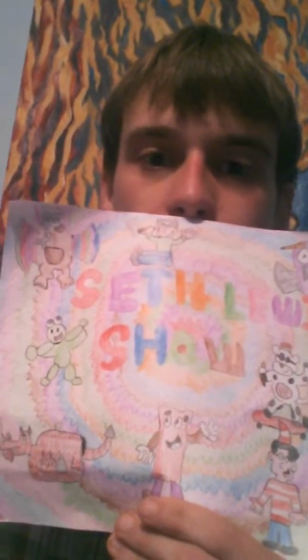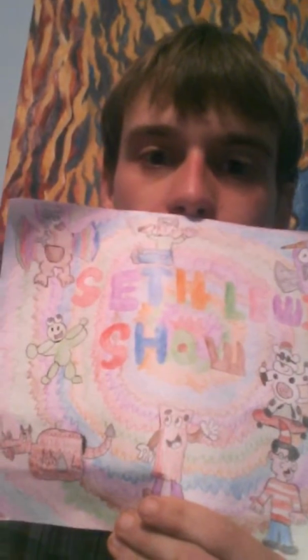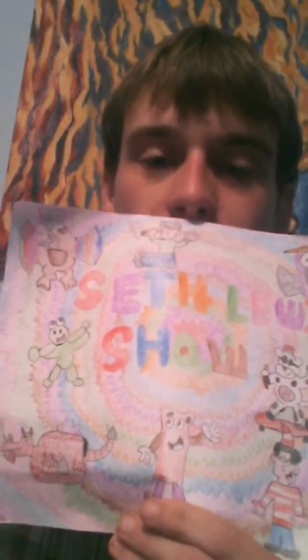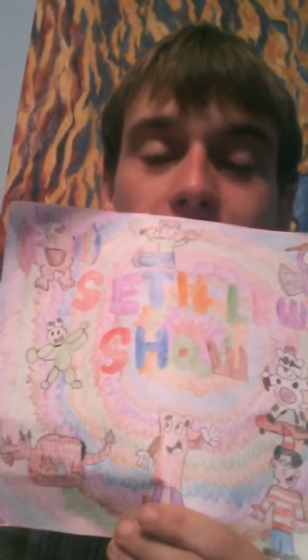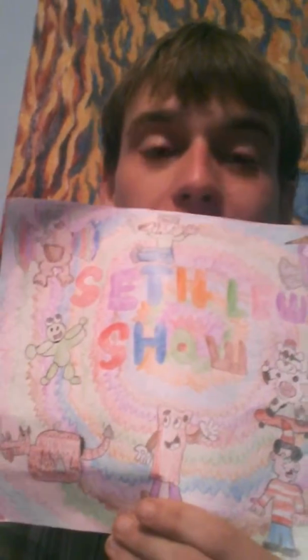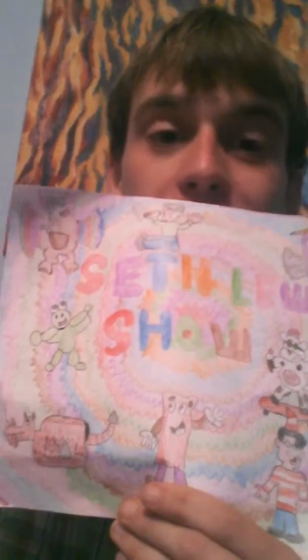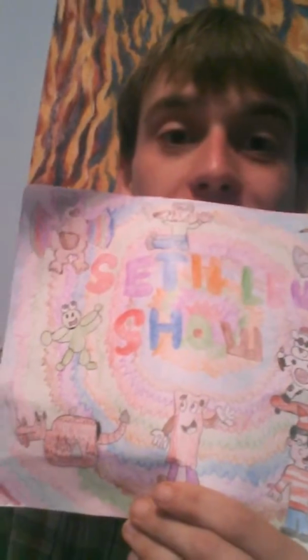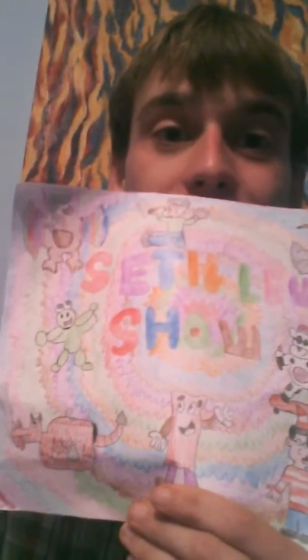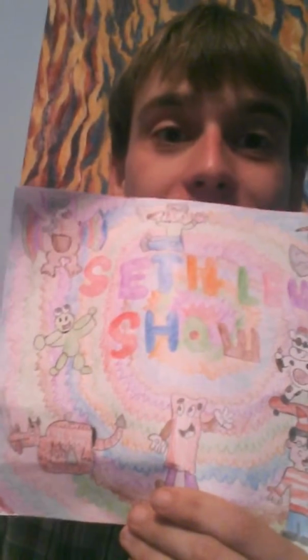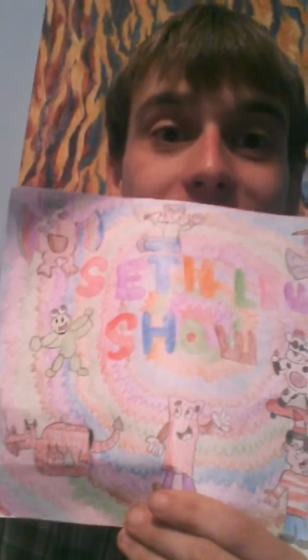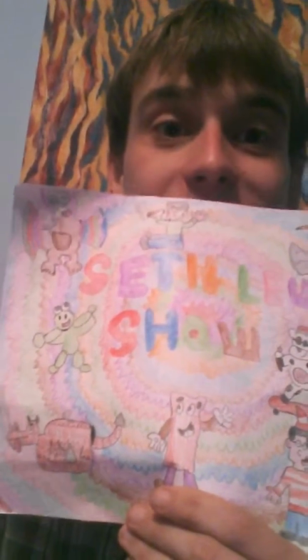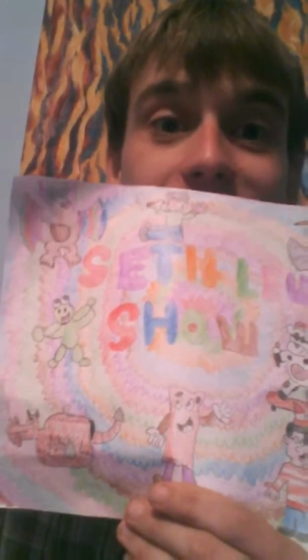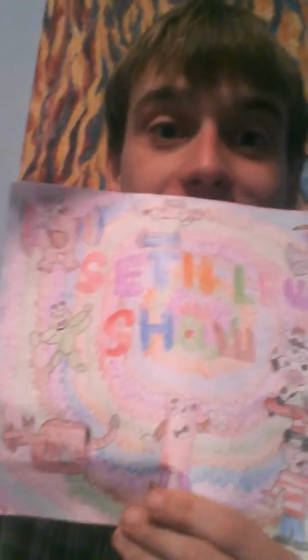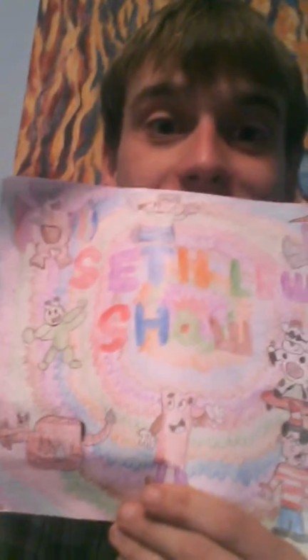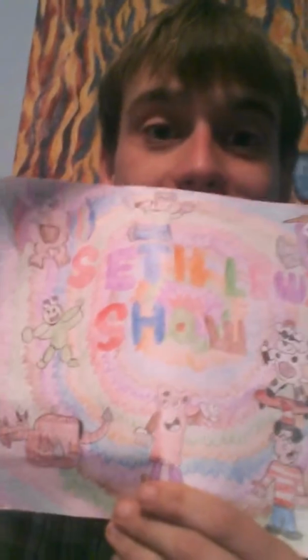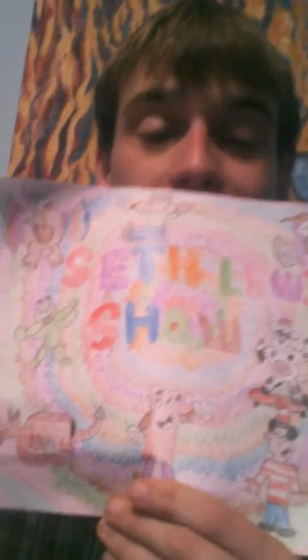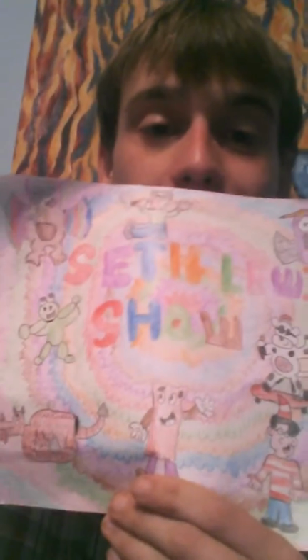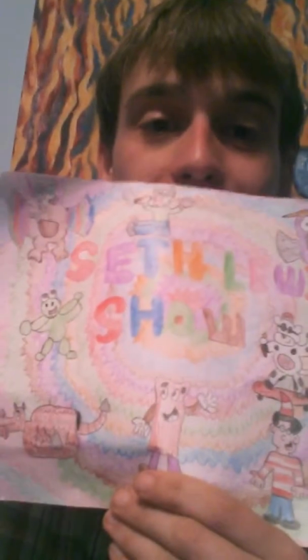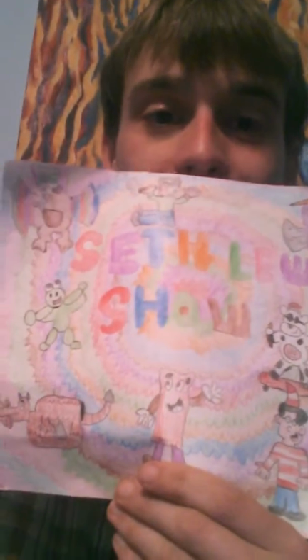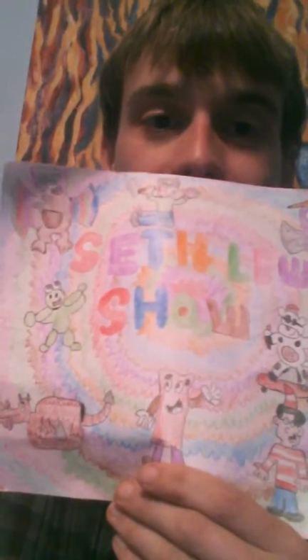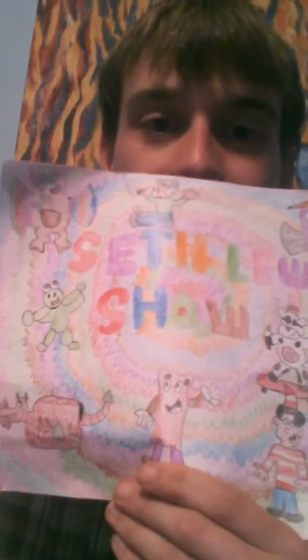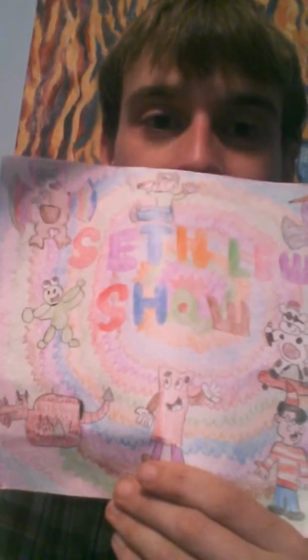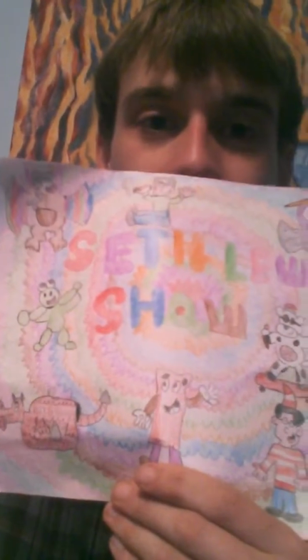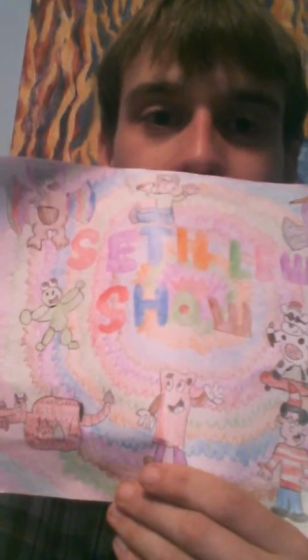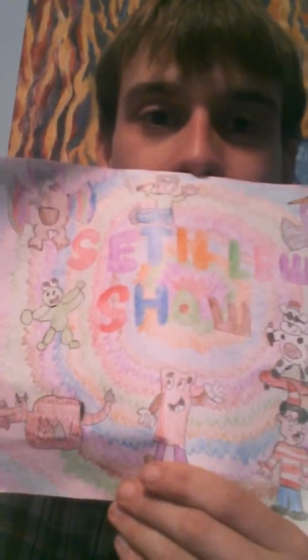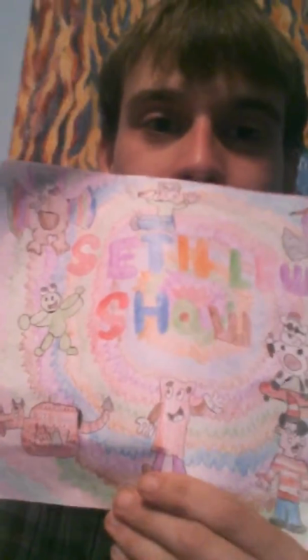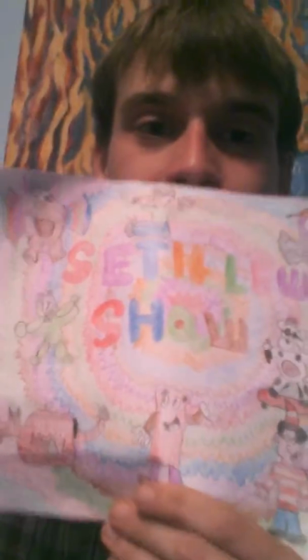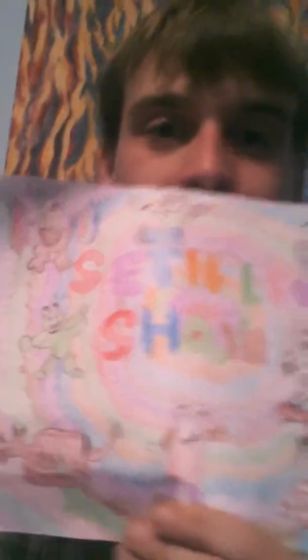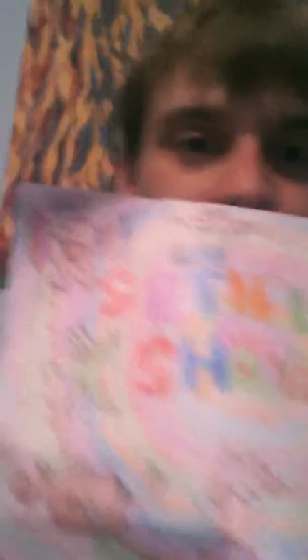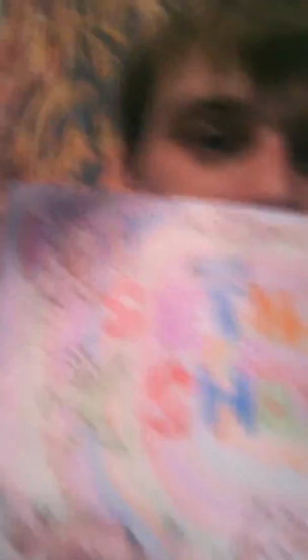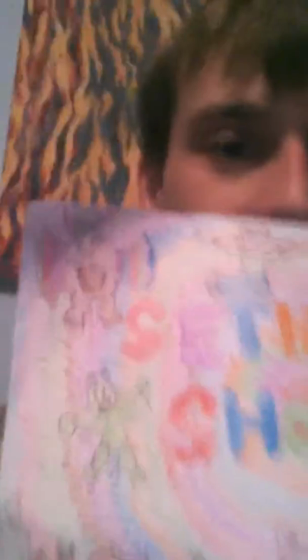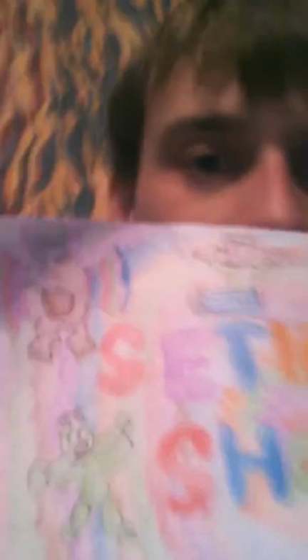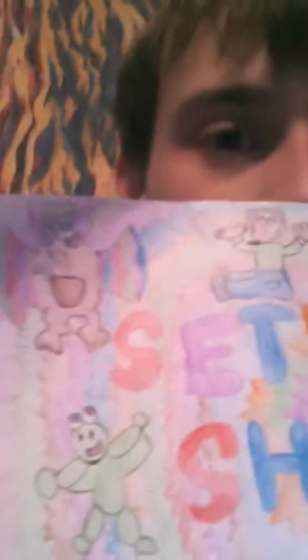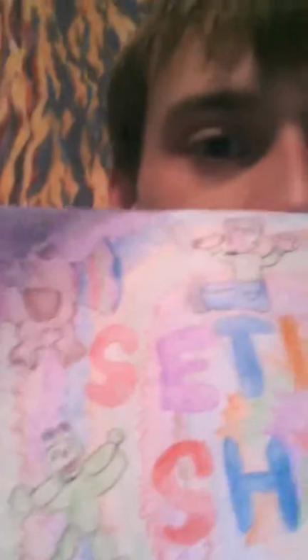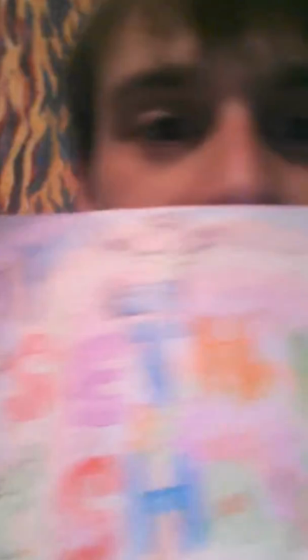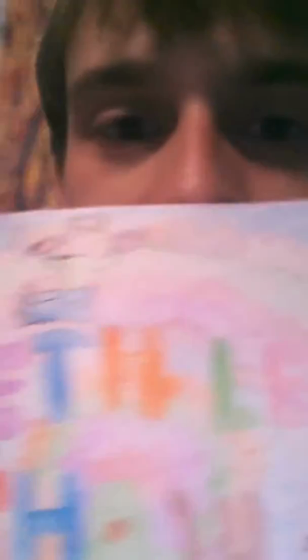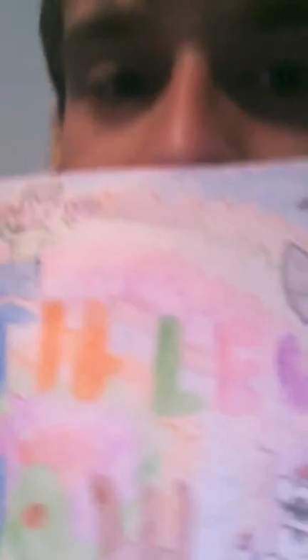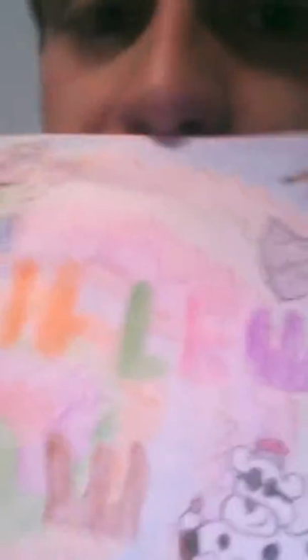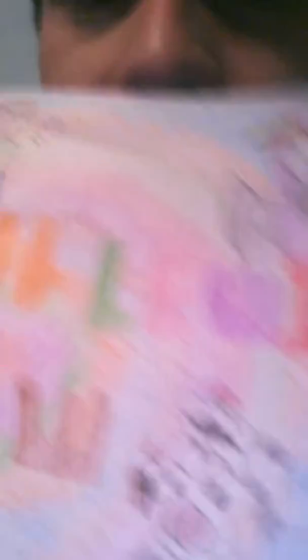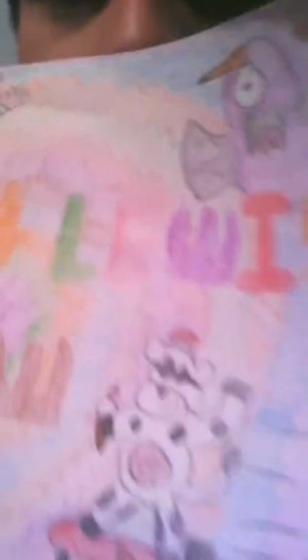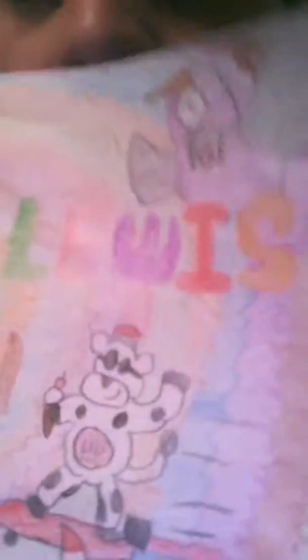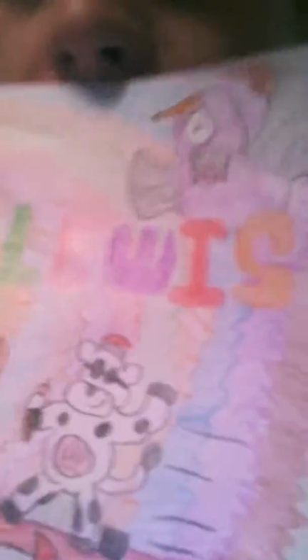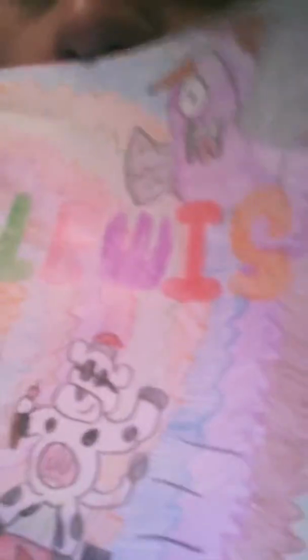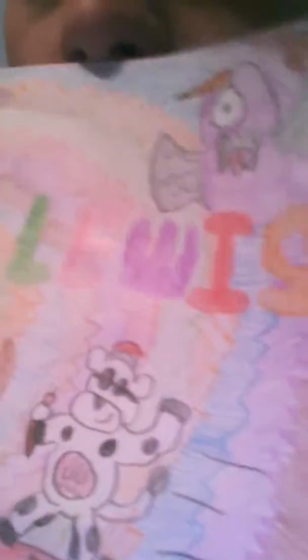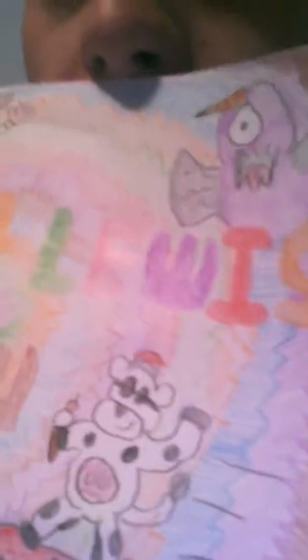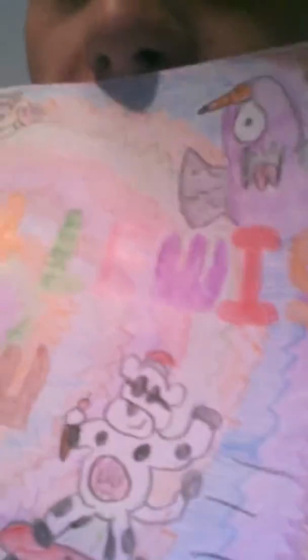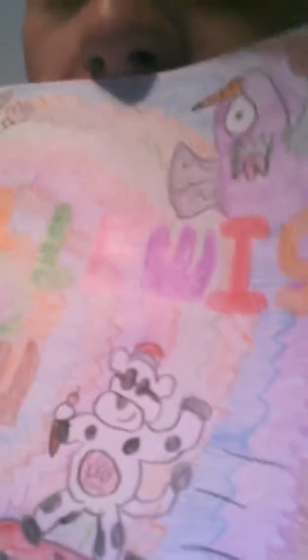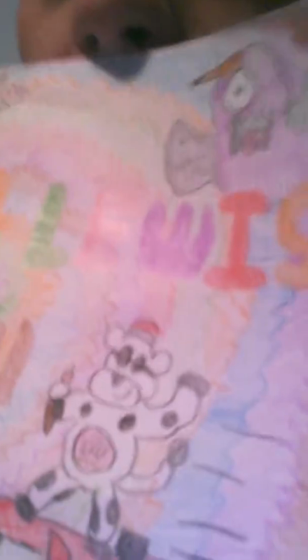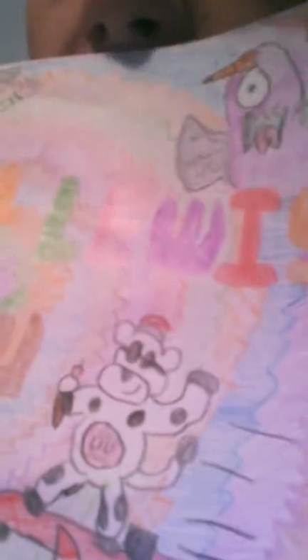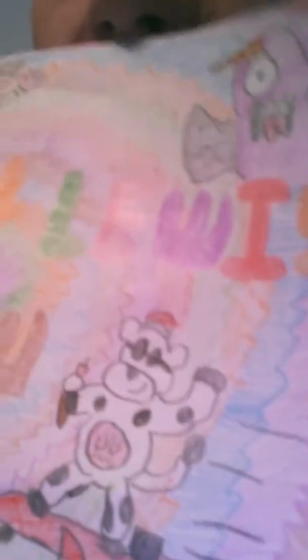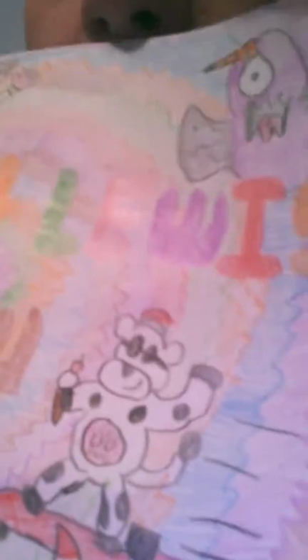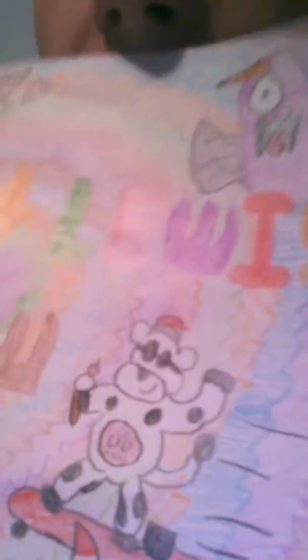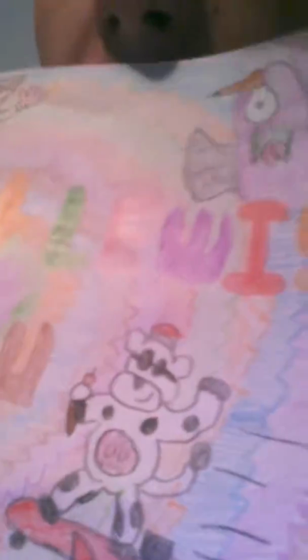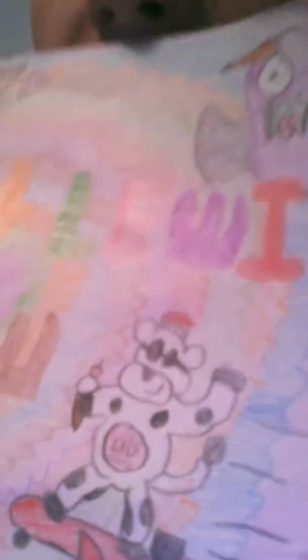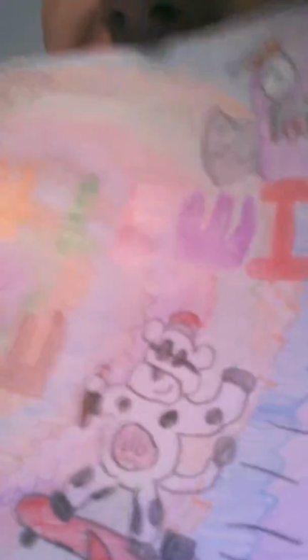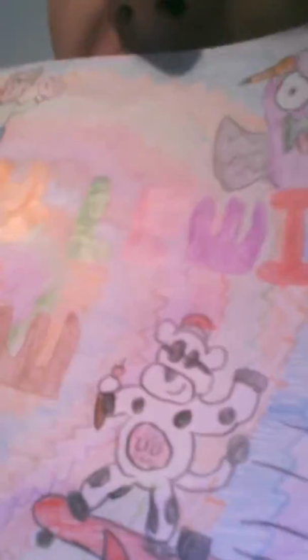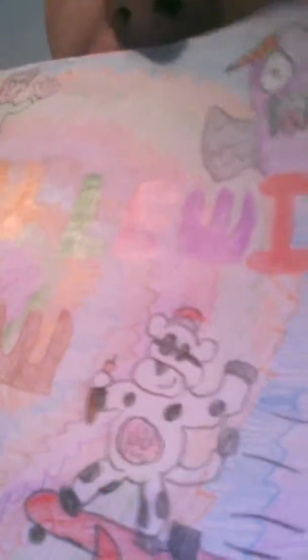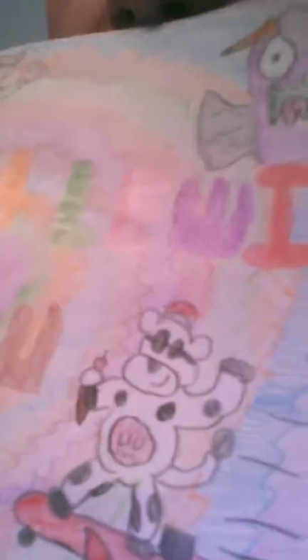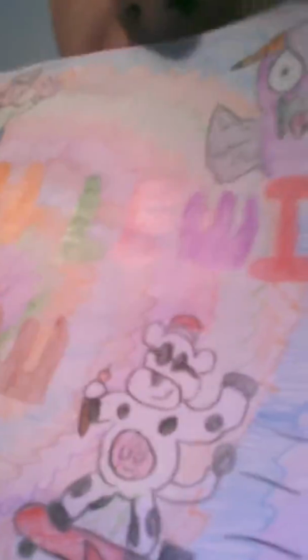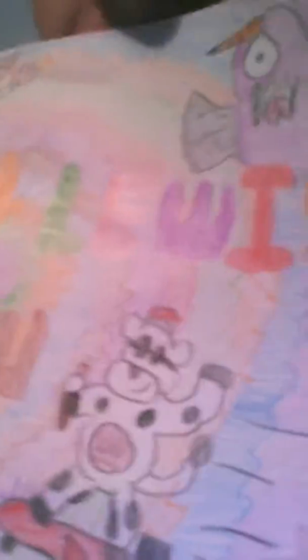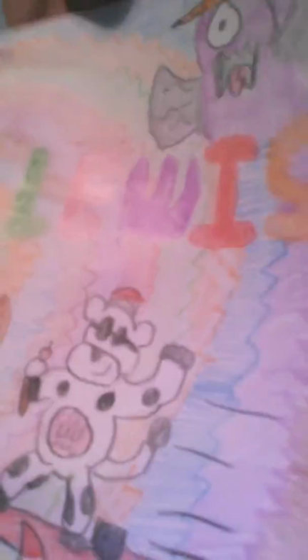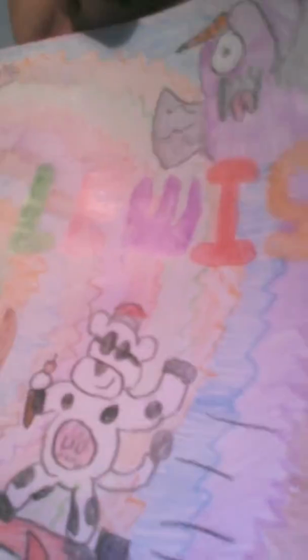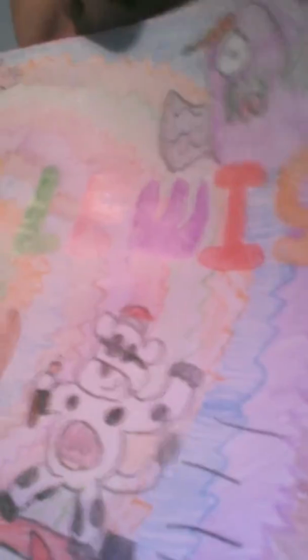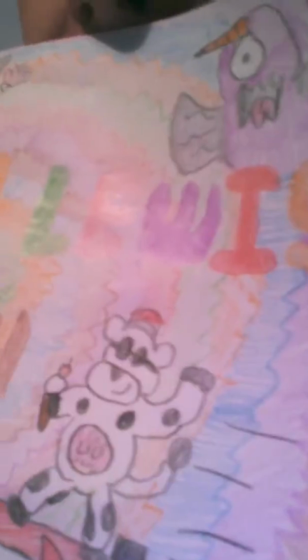Hello, everyone! This is the Seth Lewis Show. This is a one-eyed, one-horned flying purple people eater.